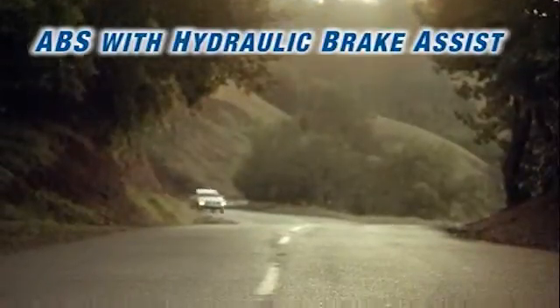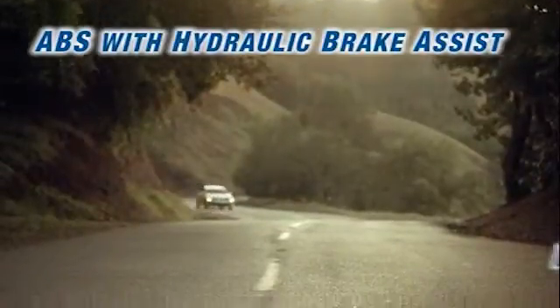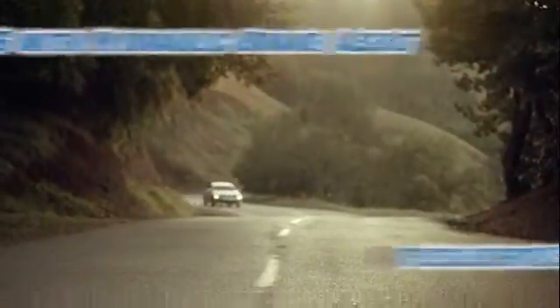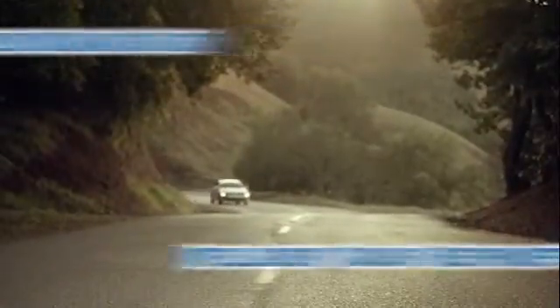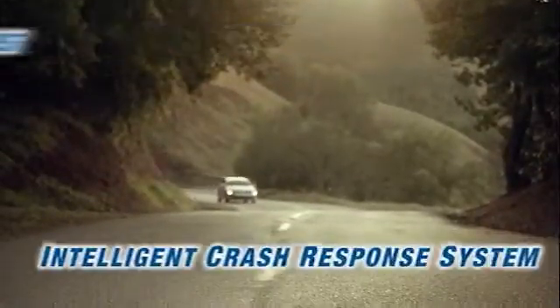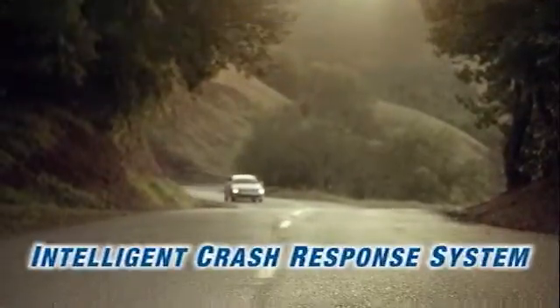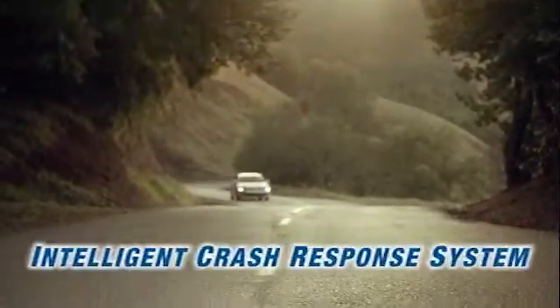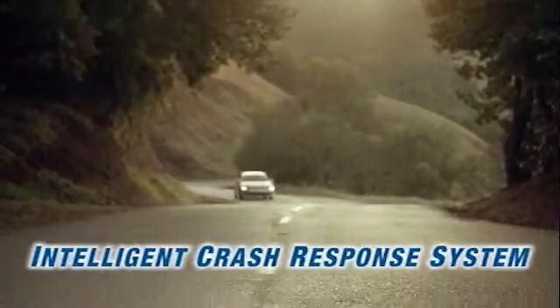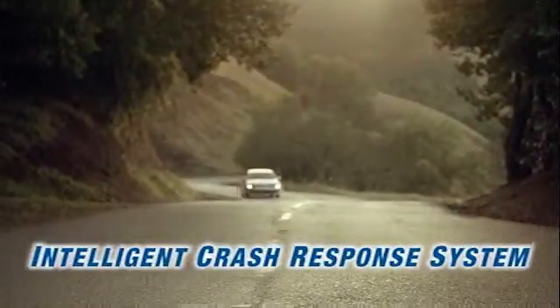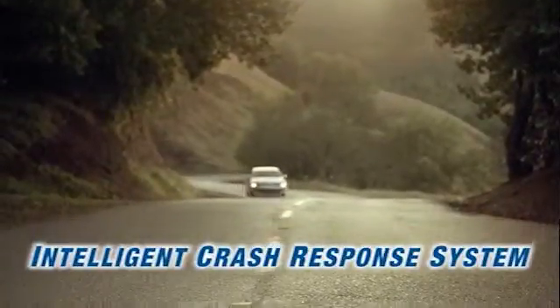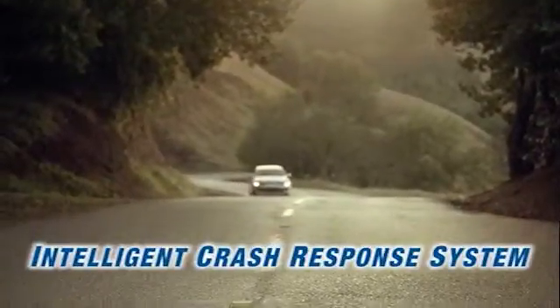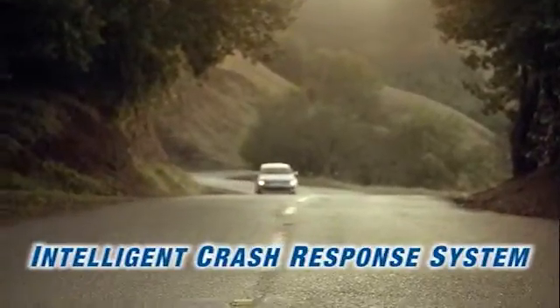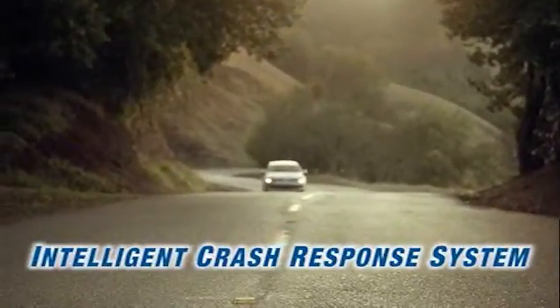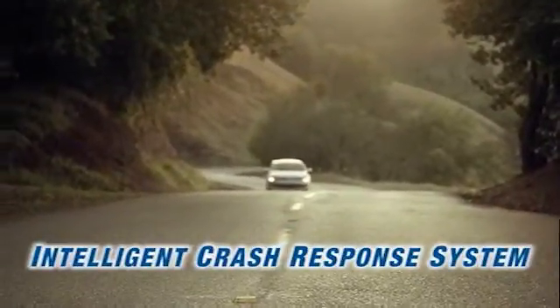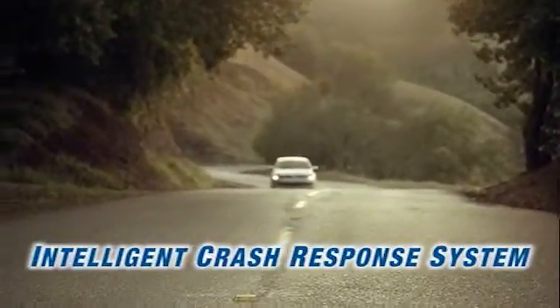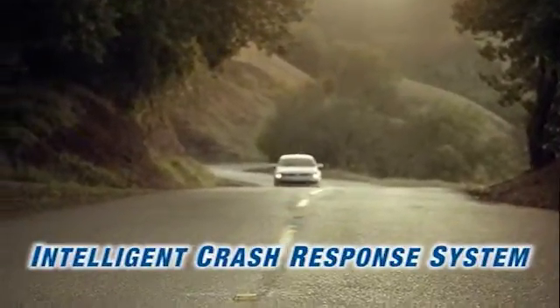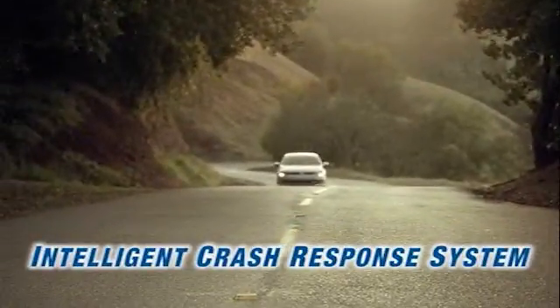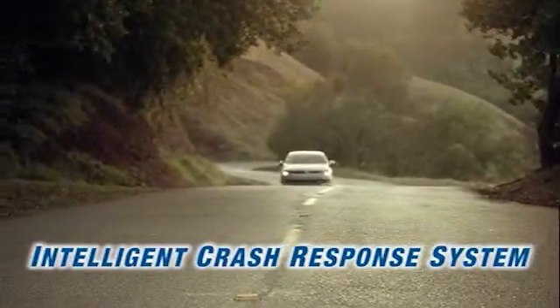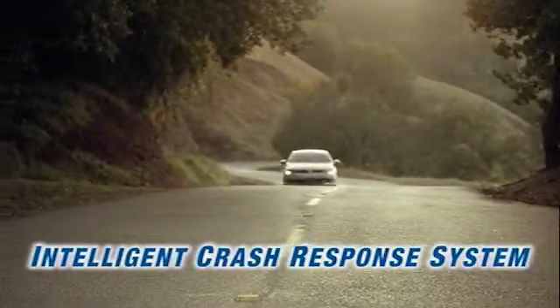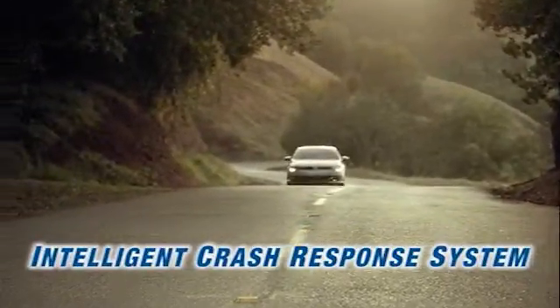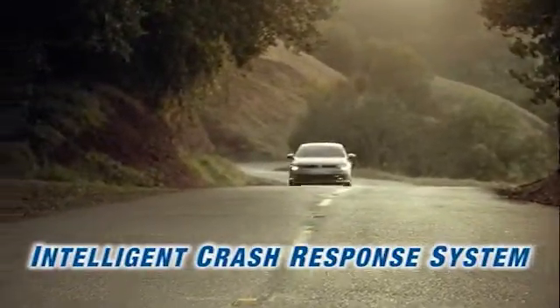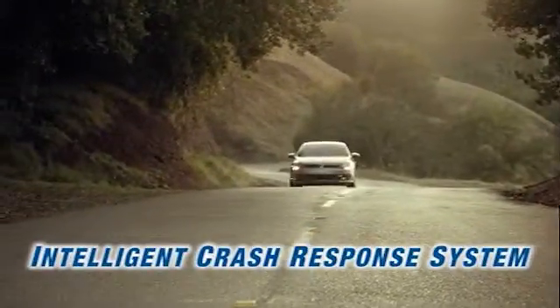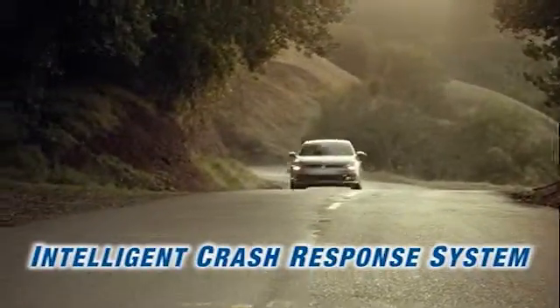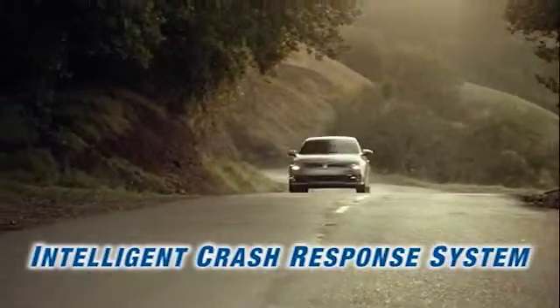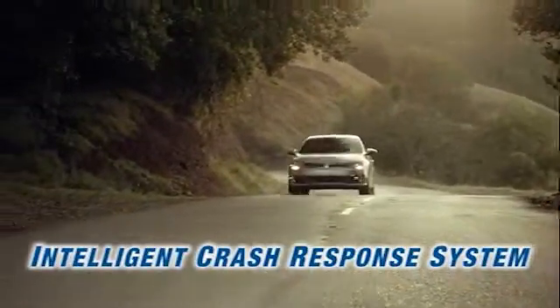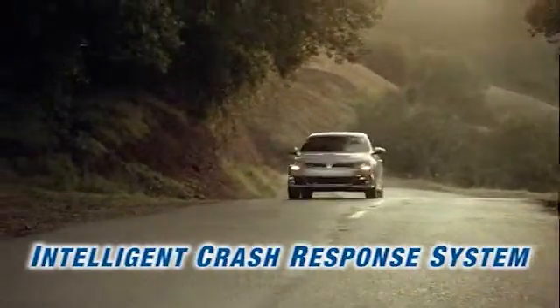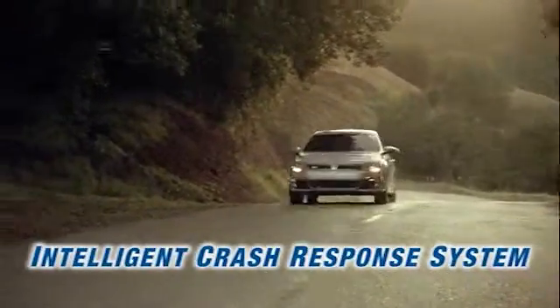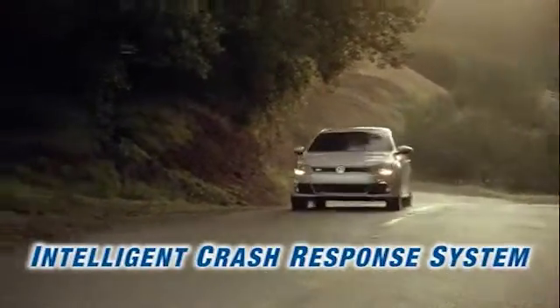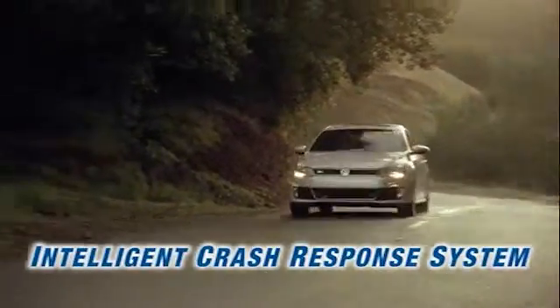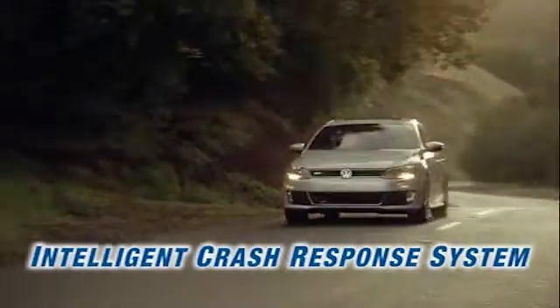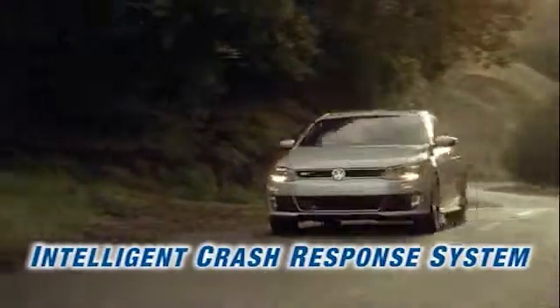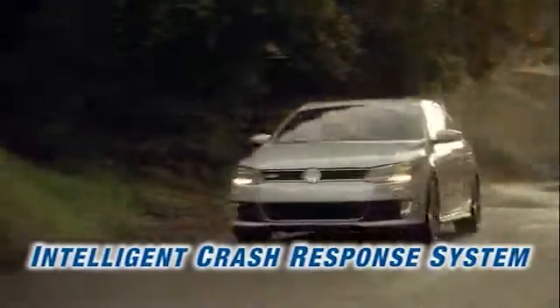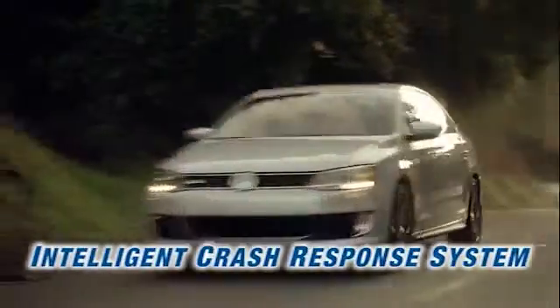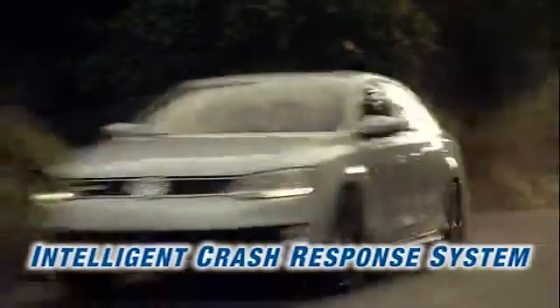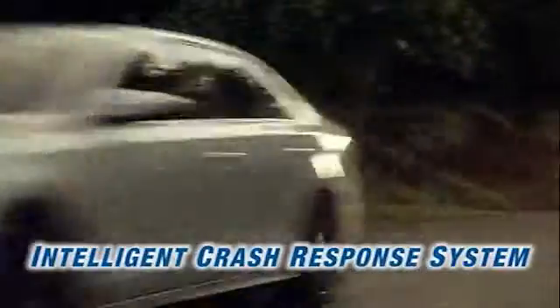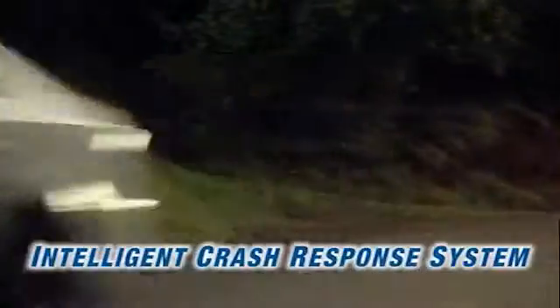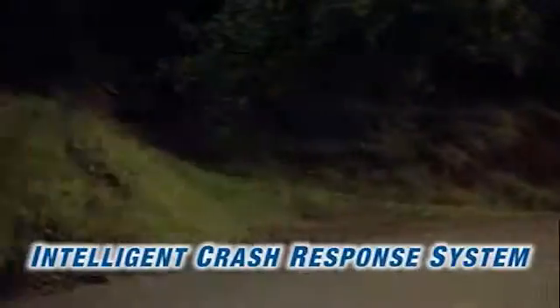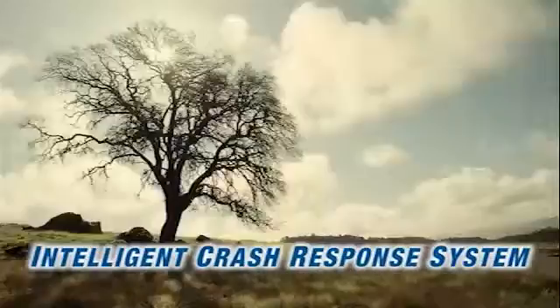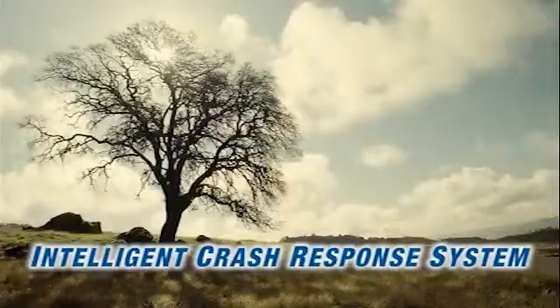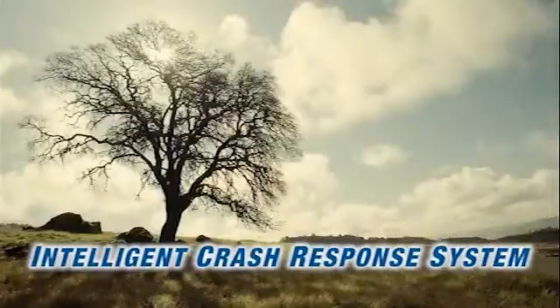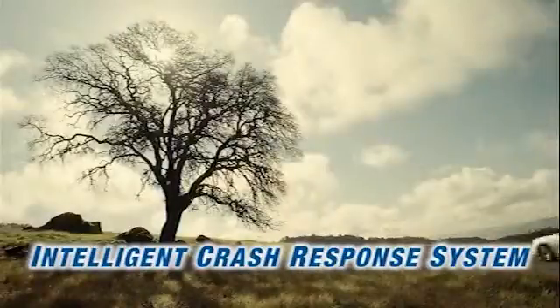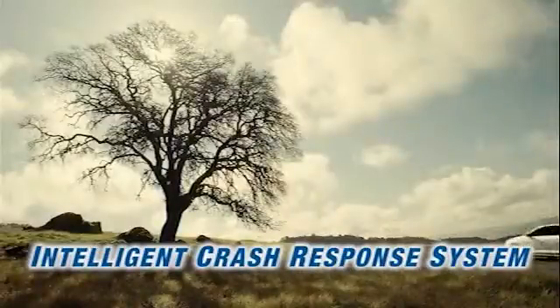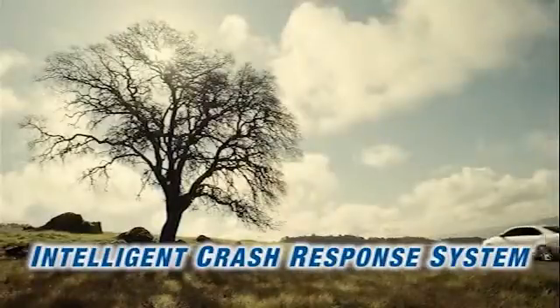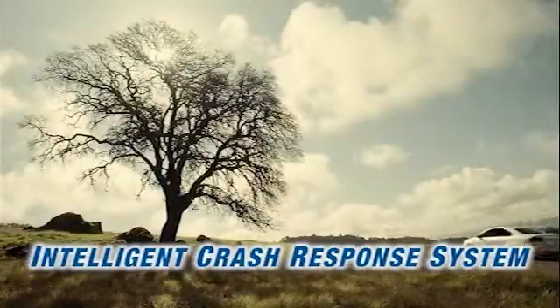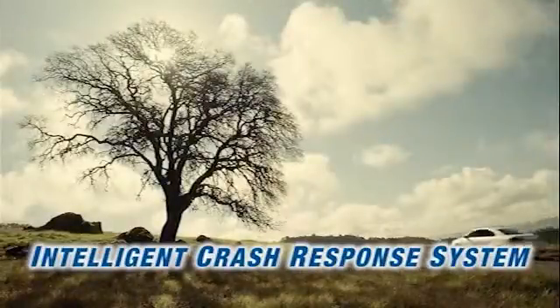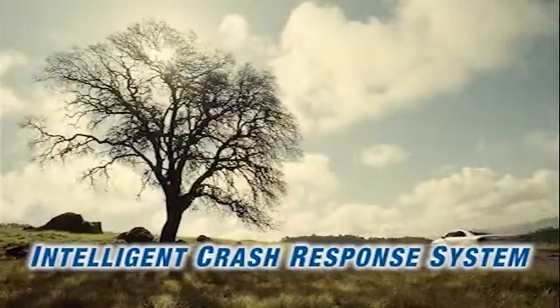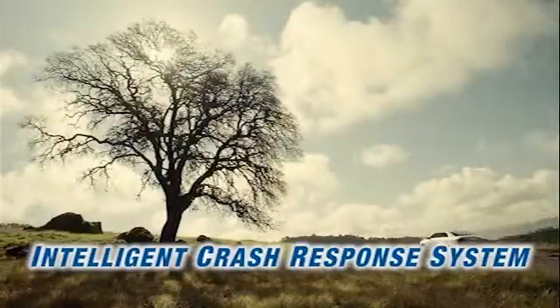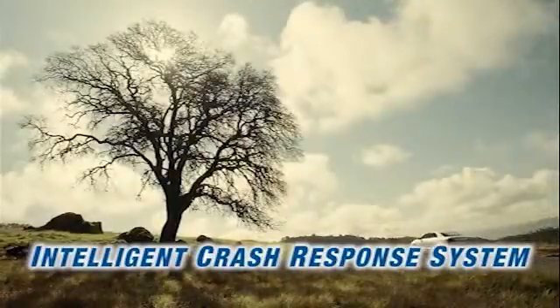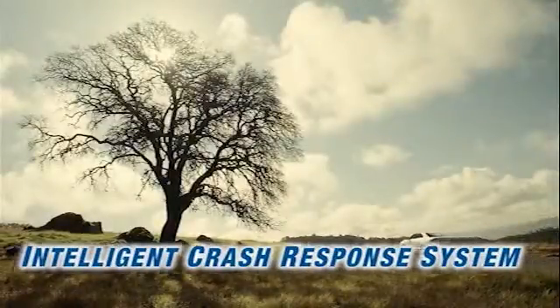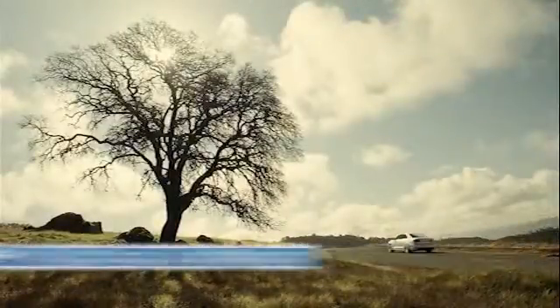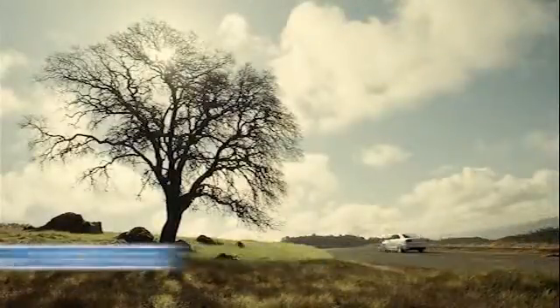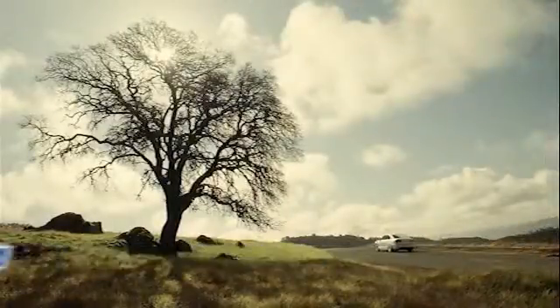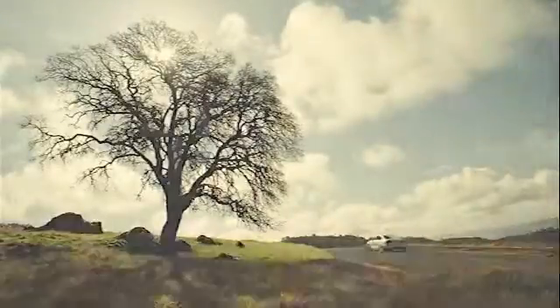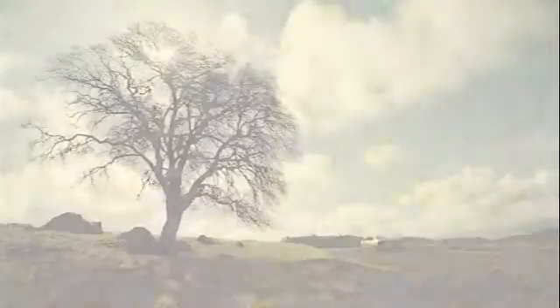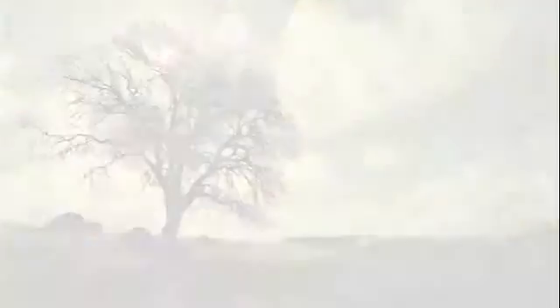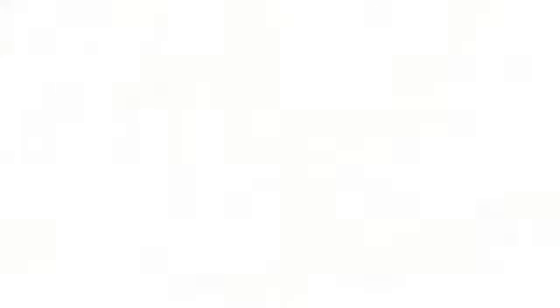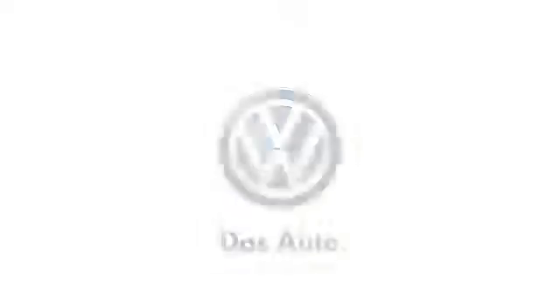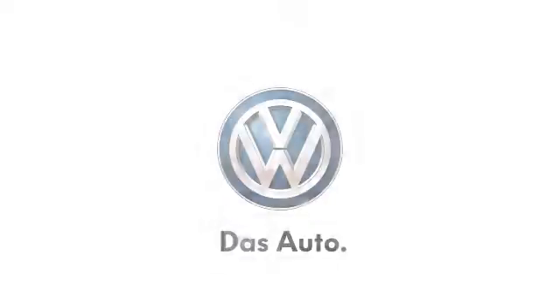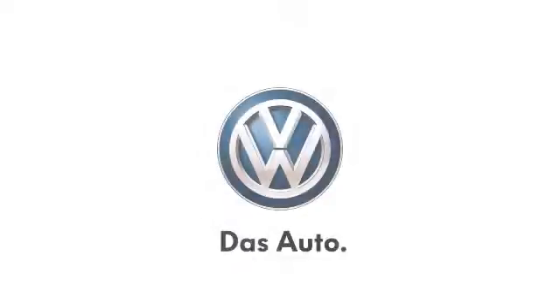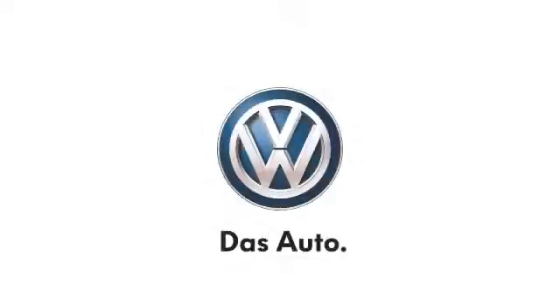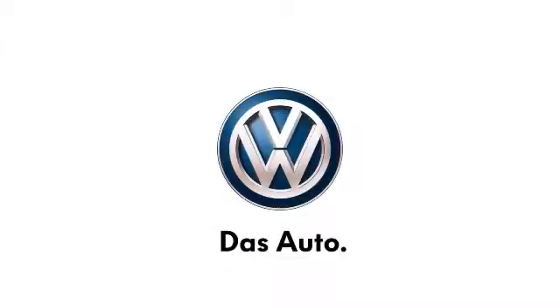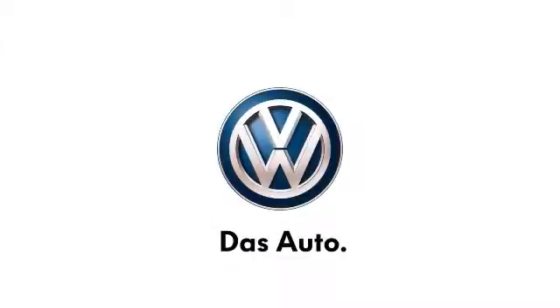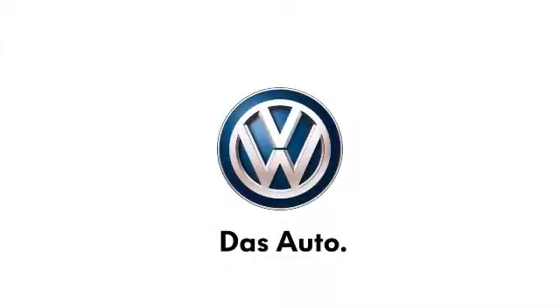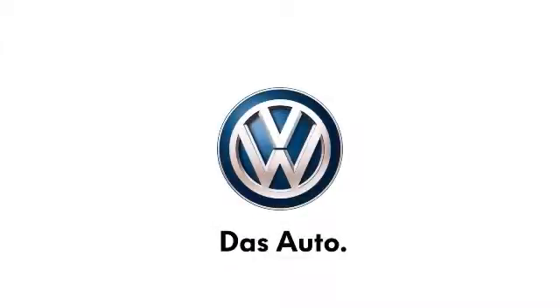Discover the driving enthusiast in you — the 2014 Volkswagen Jetta, where everything is just a little bit bigger and a little bit better.